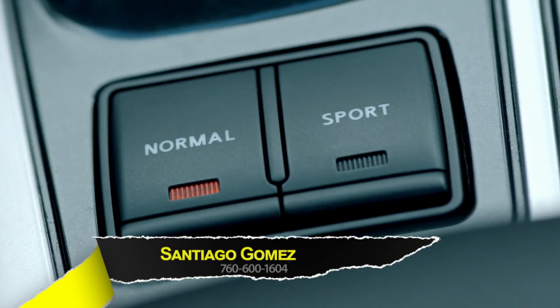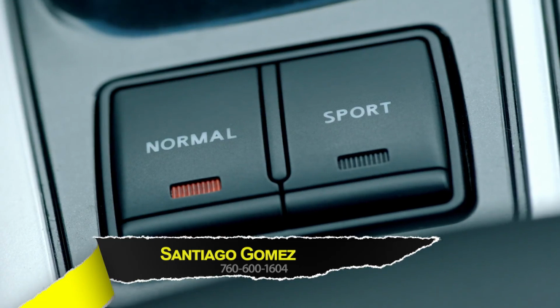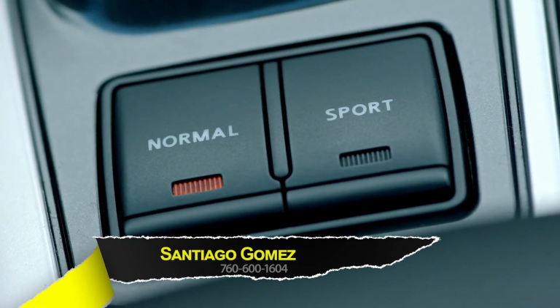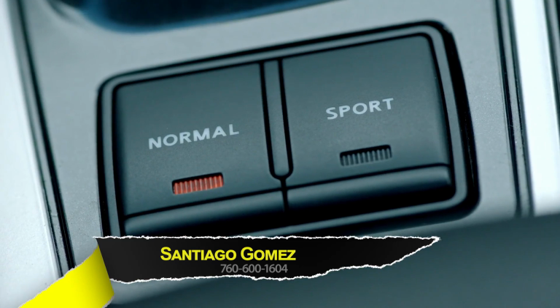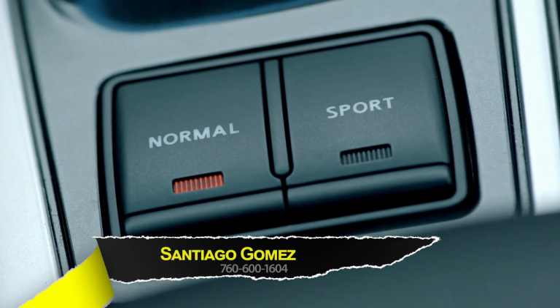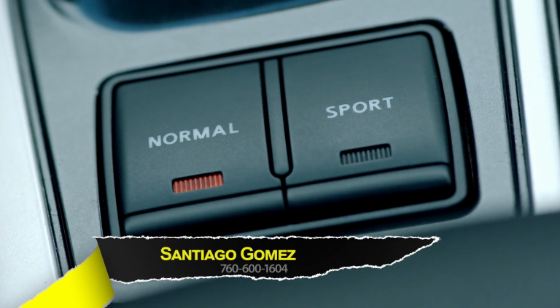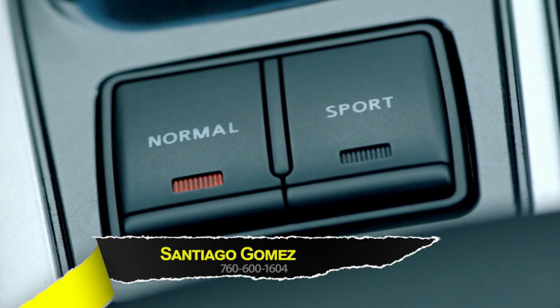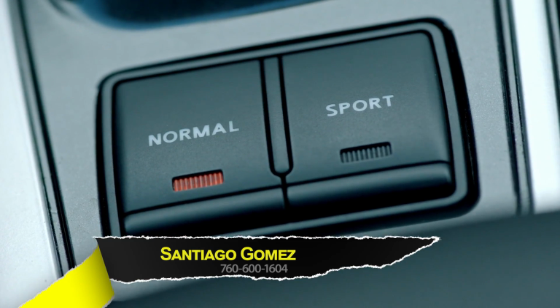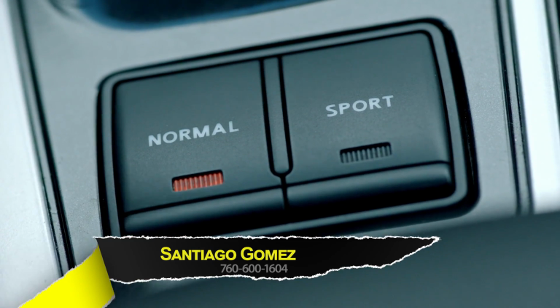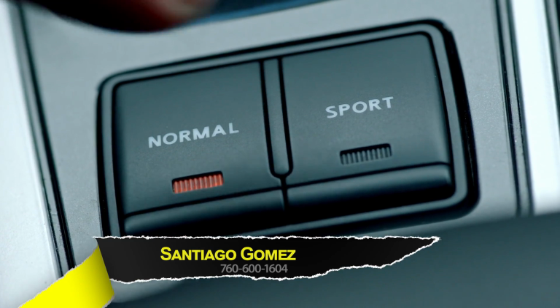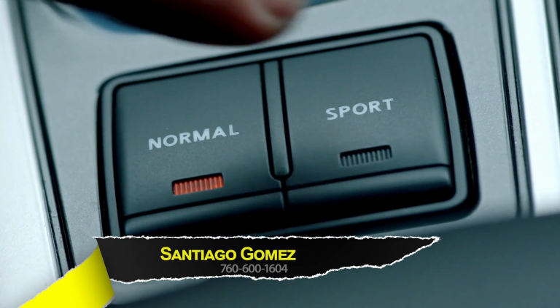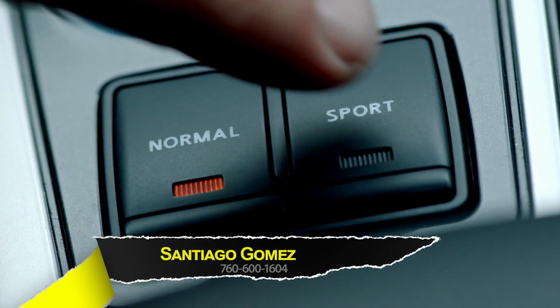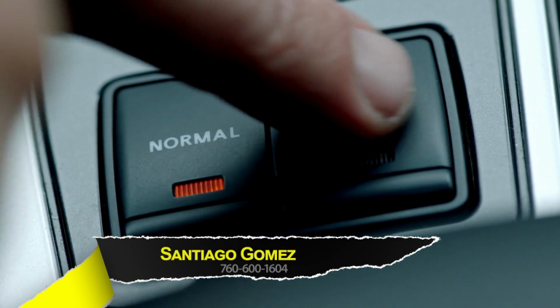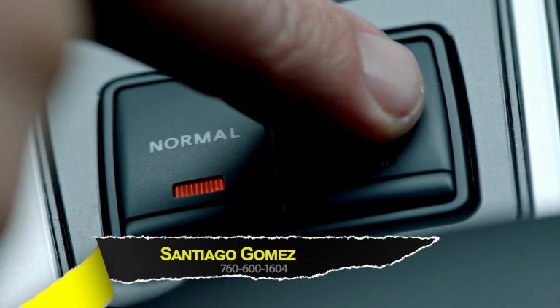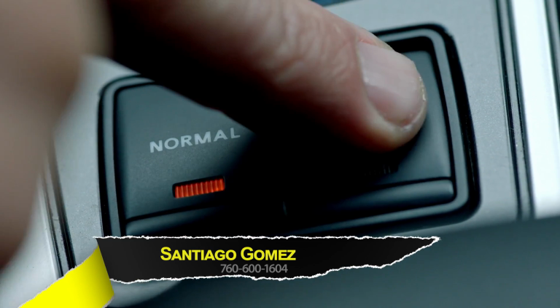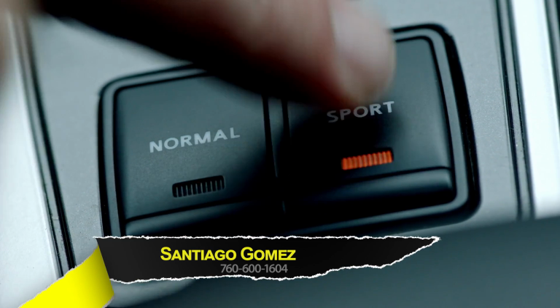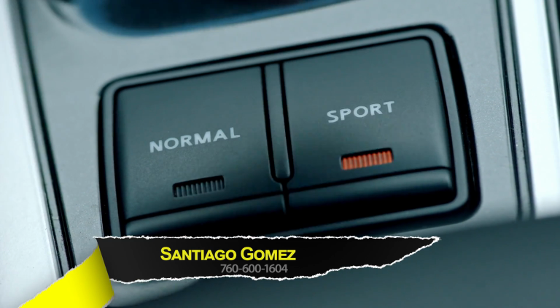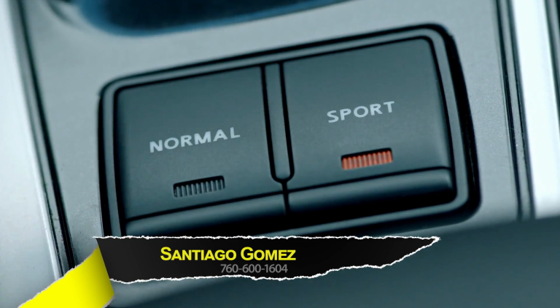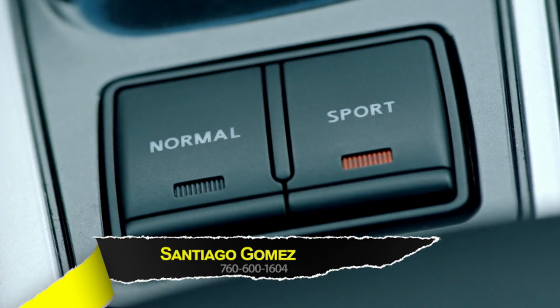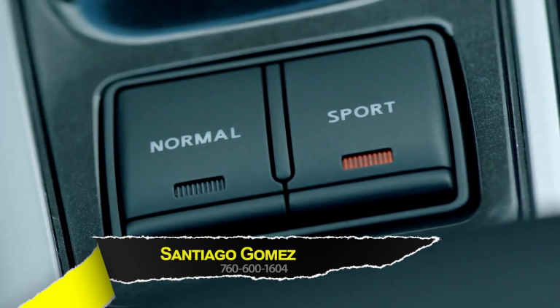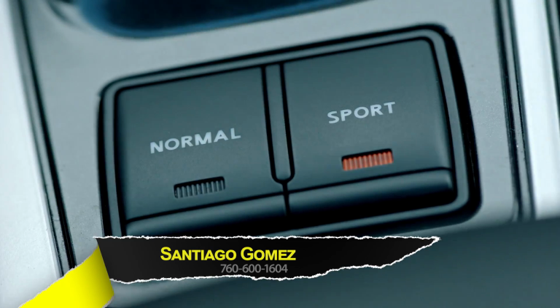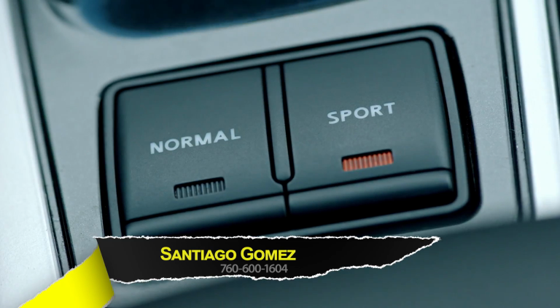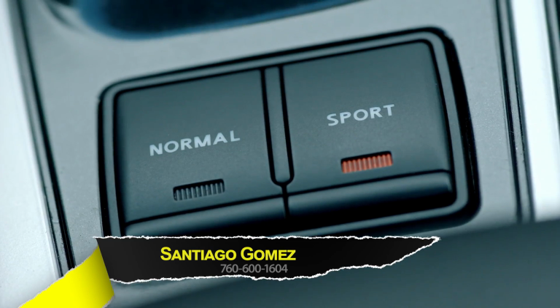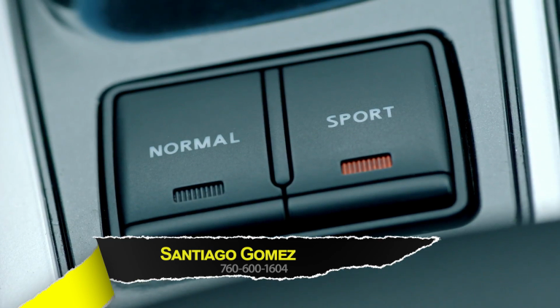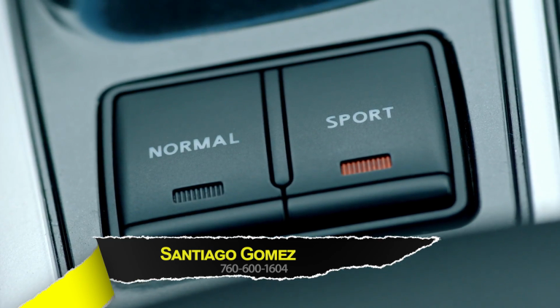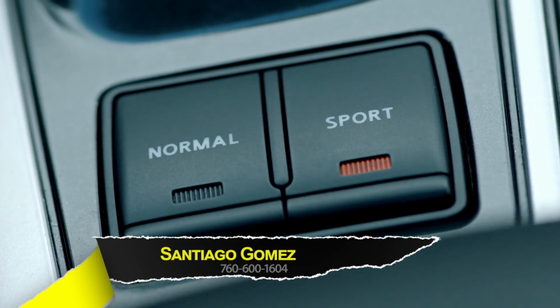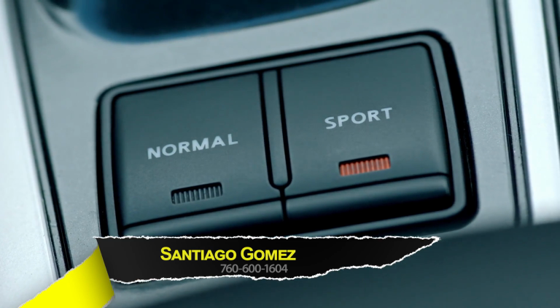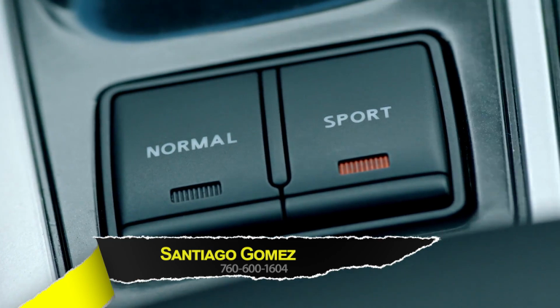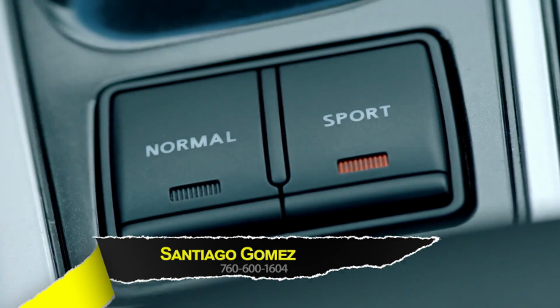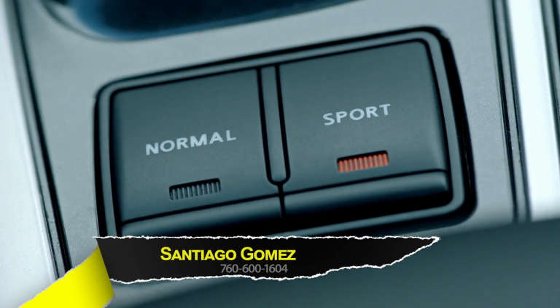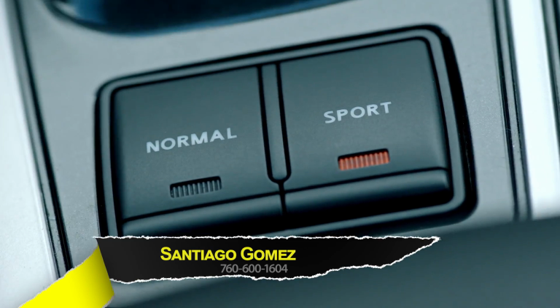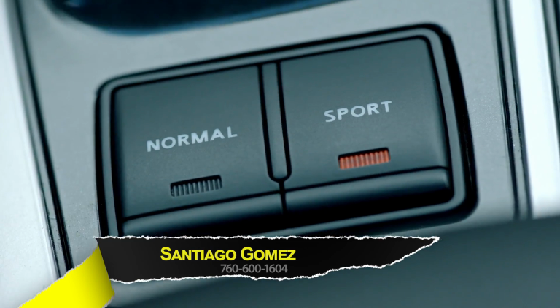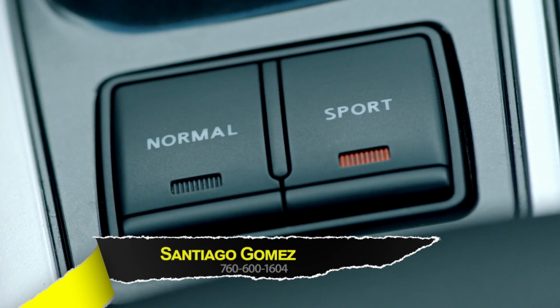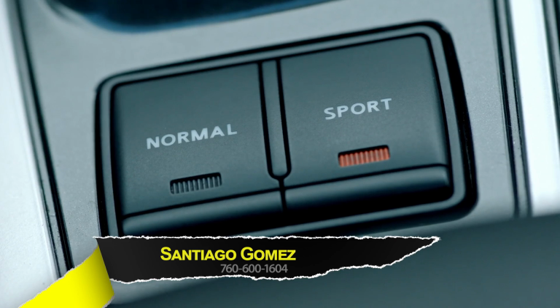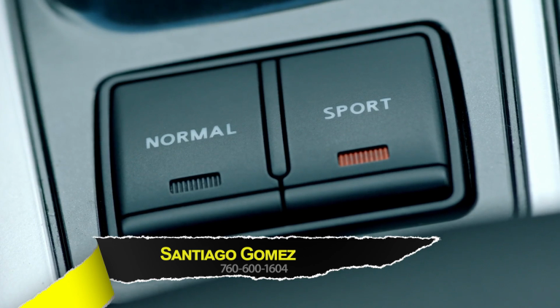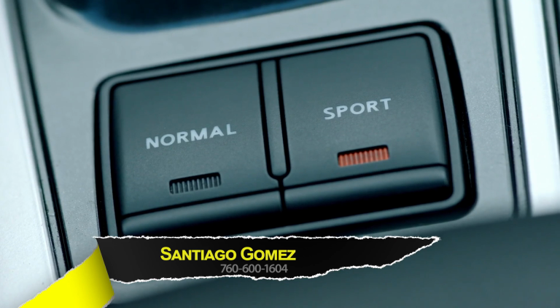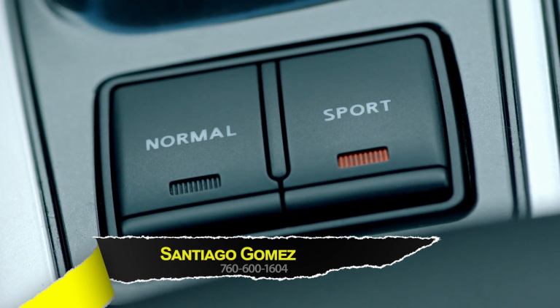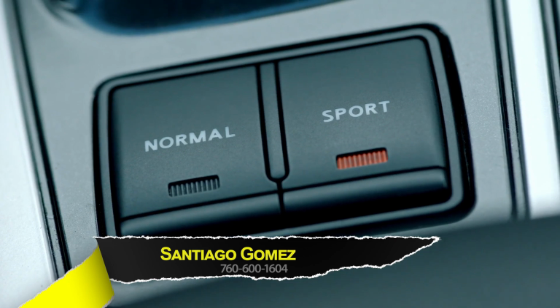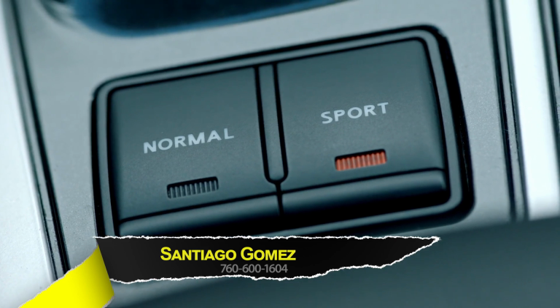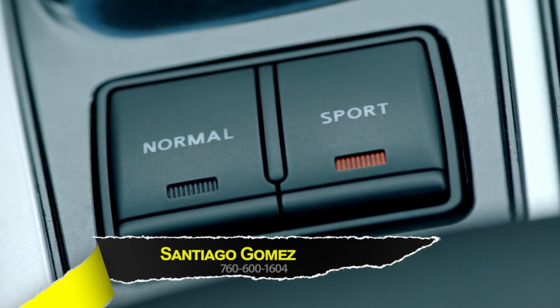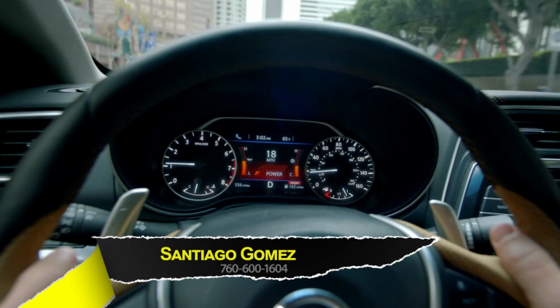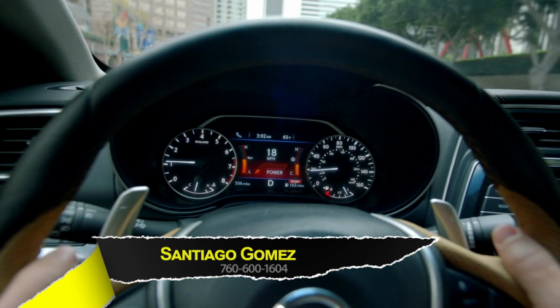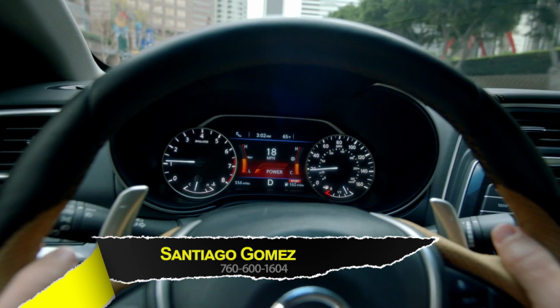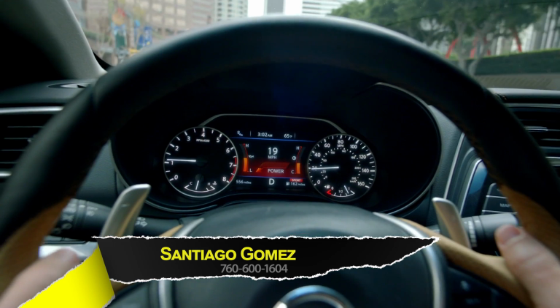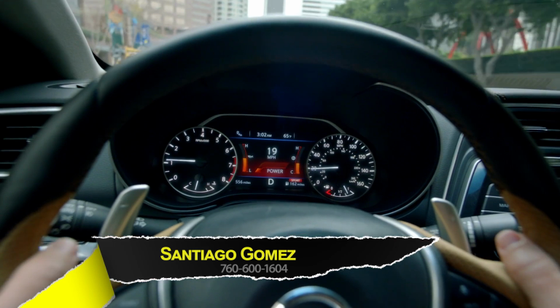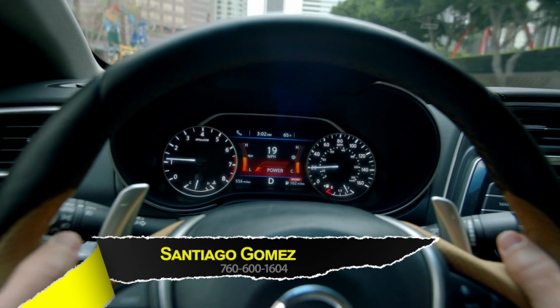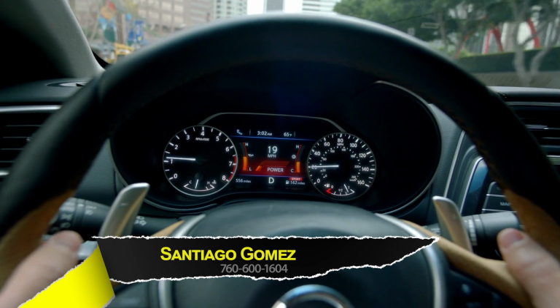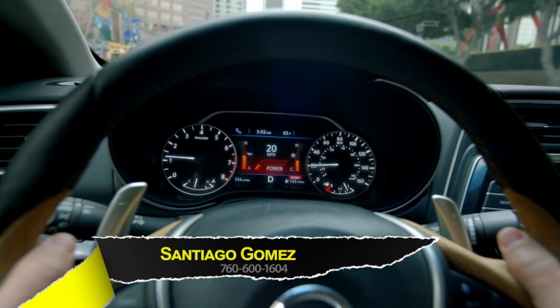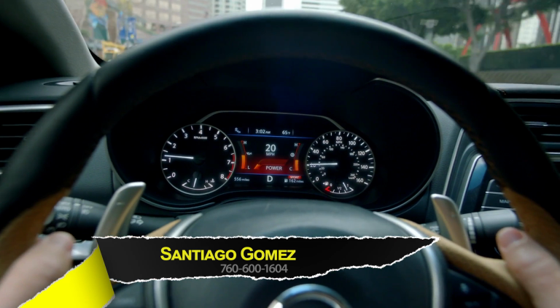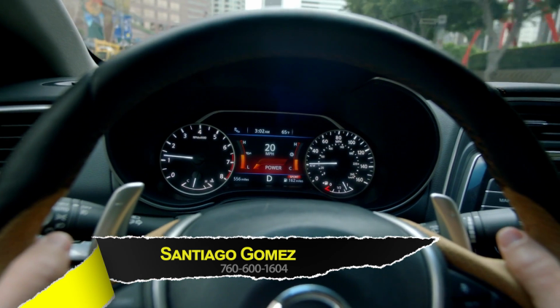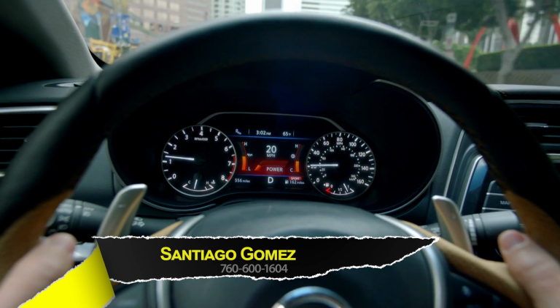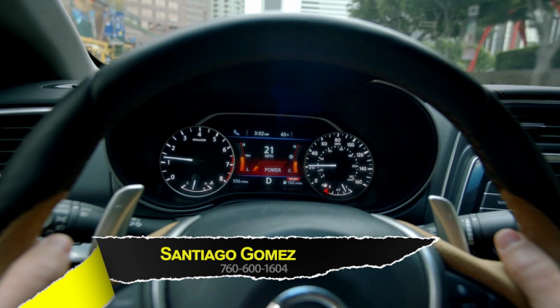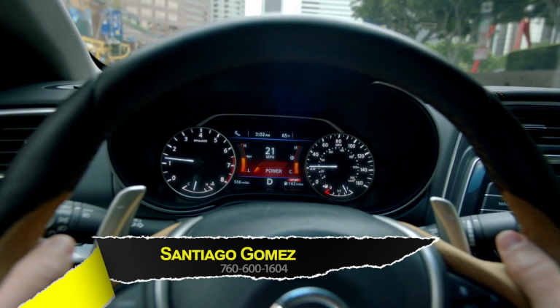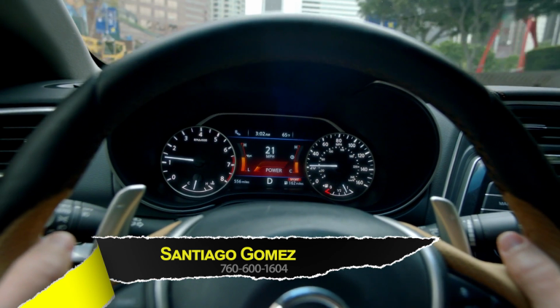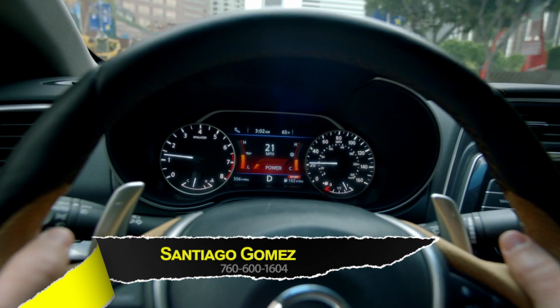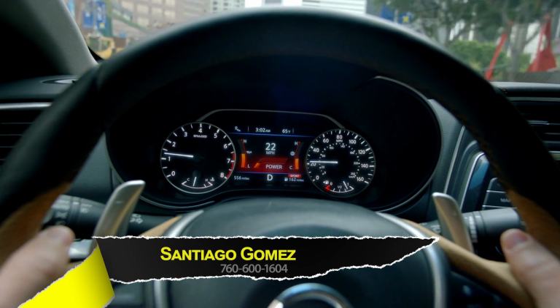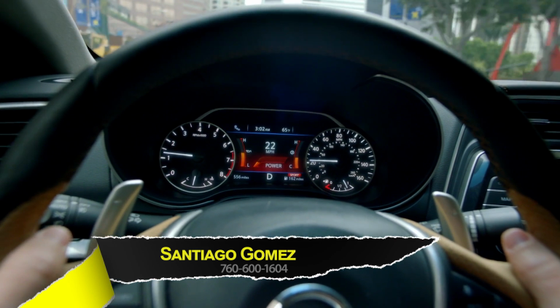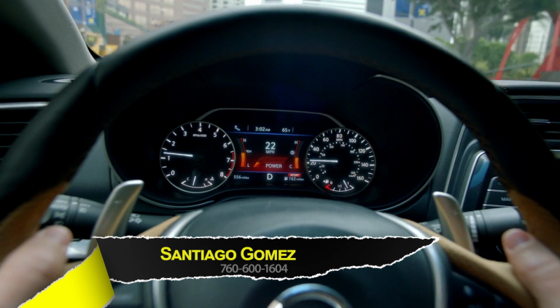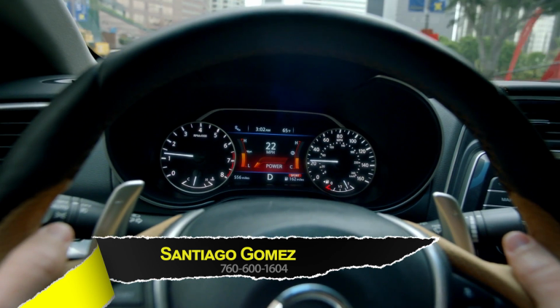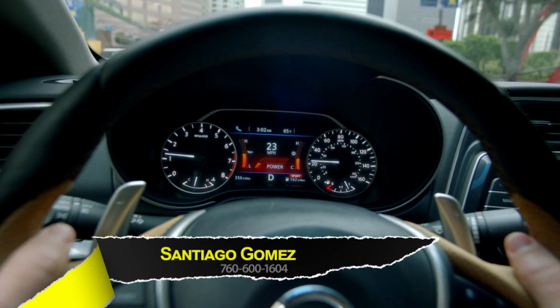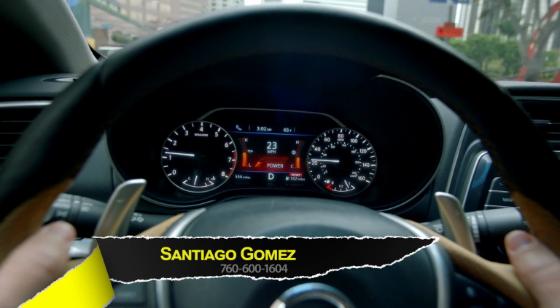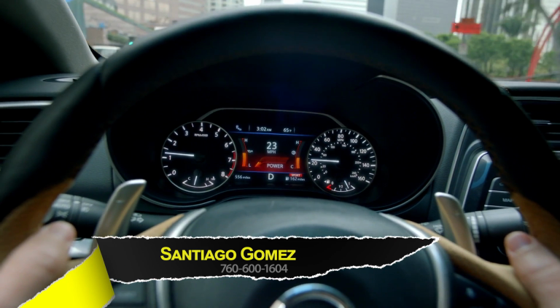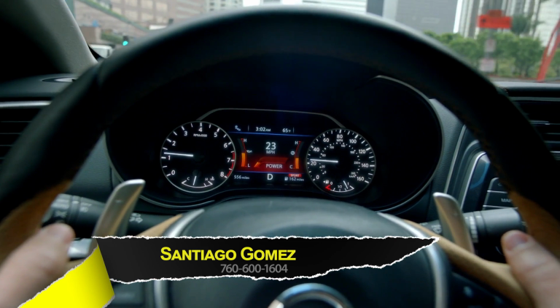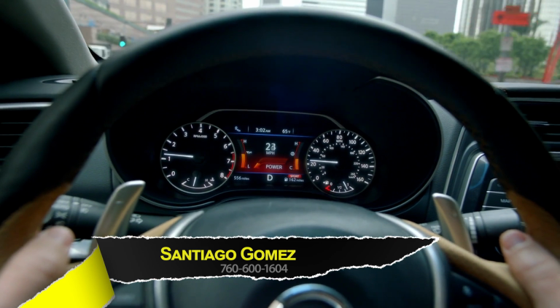You've got normal drive and sport drive. When you put it on sport drive, it's going to drive a little bit faster, nicer, more peppy, but then it's going to take more gas as well.